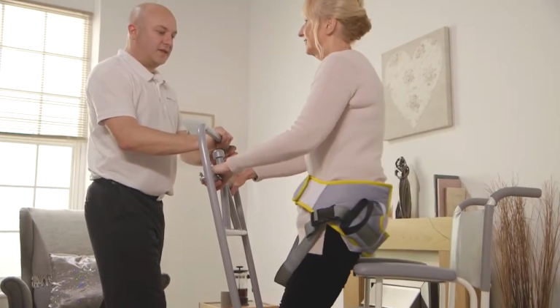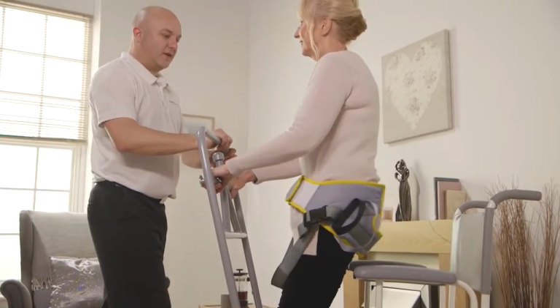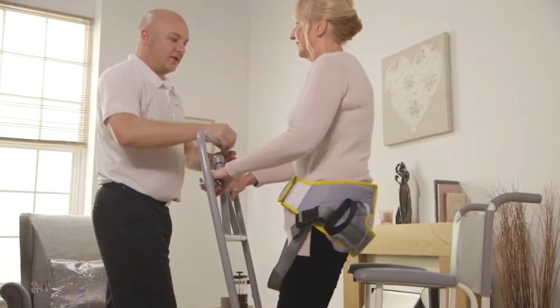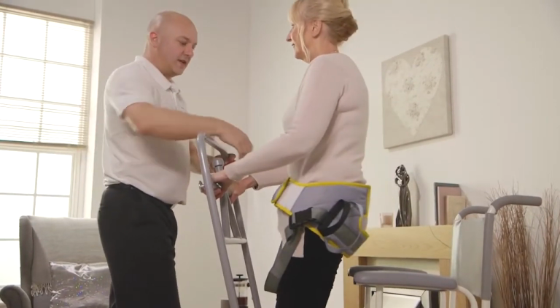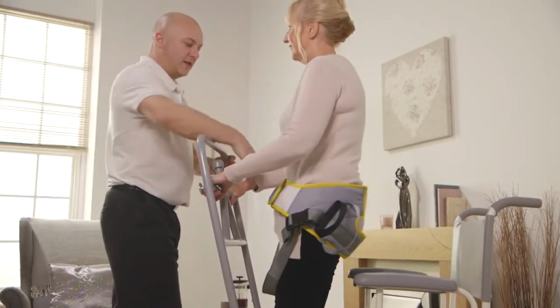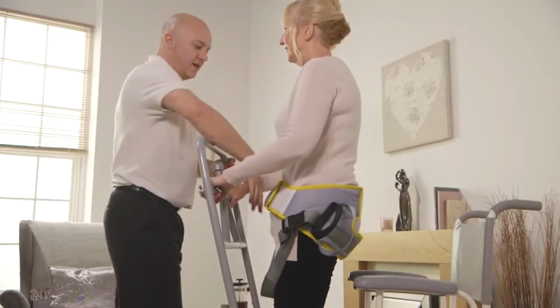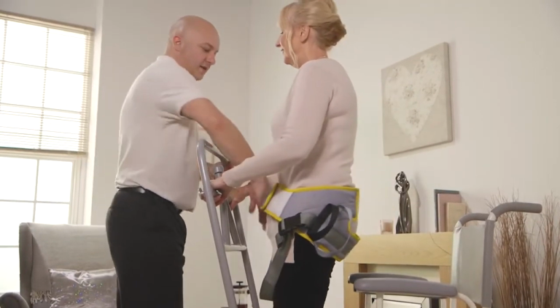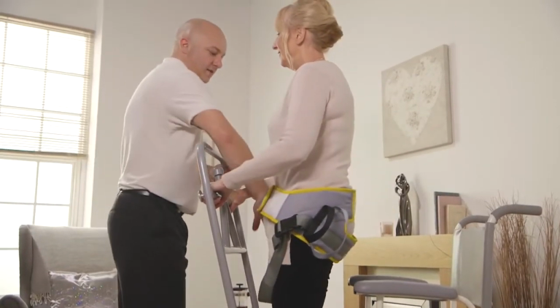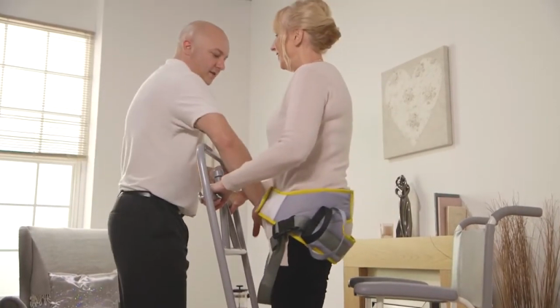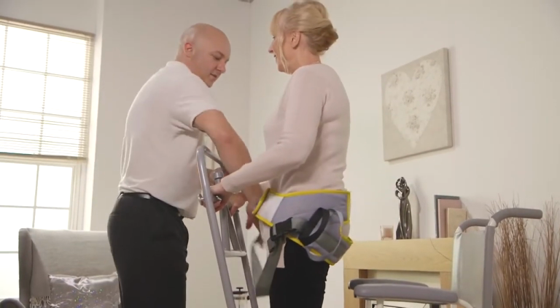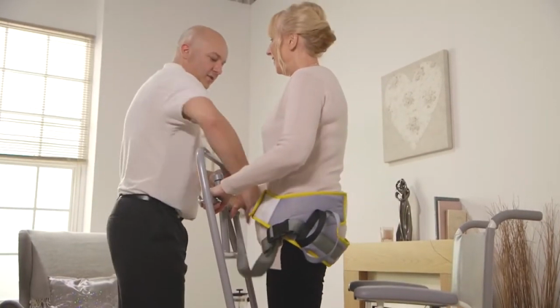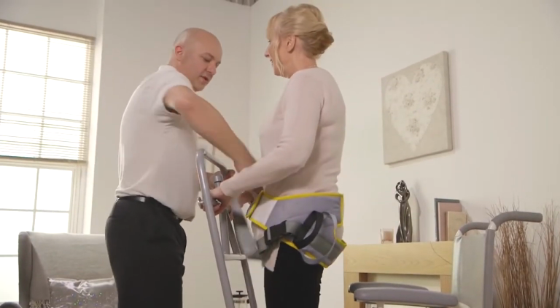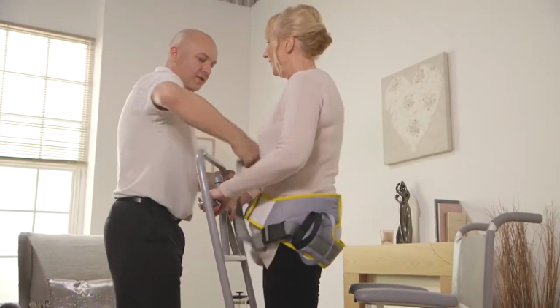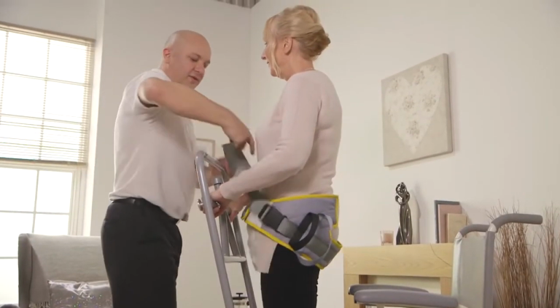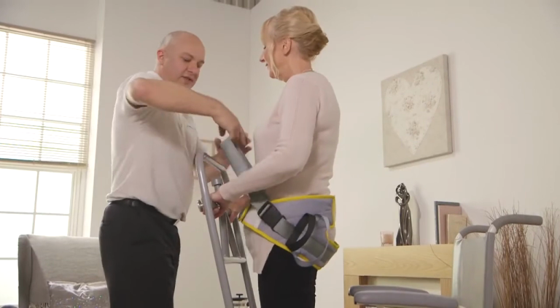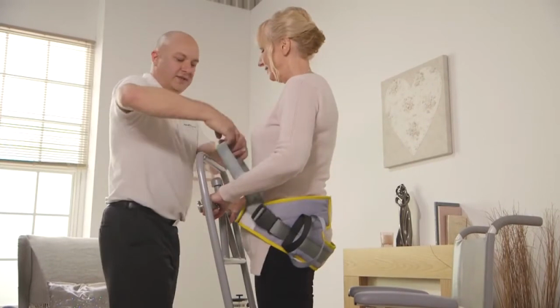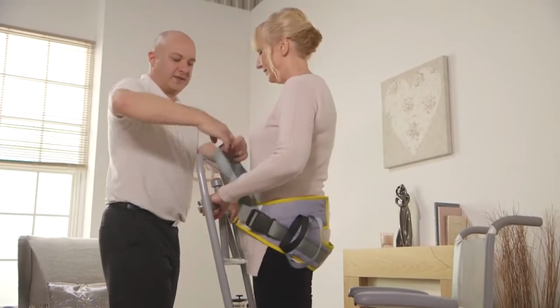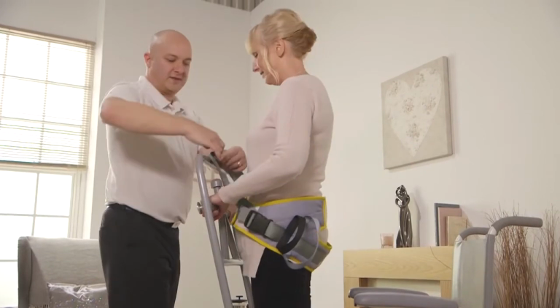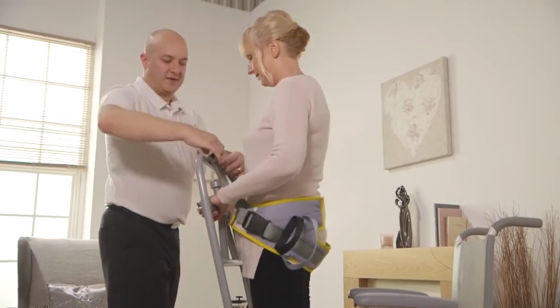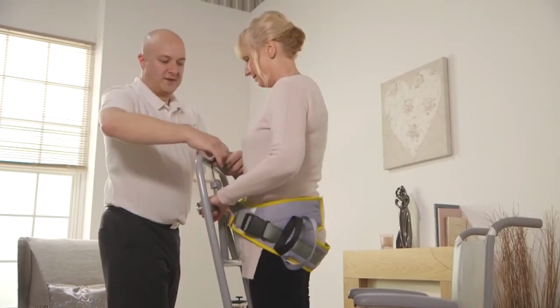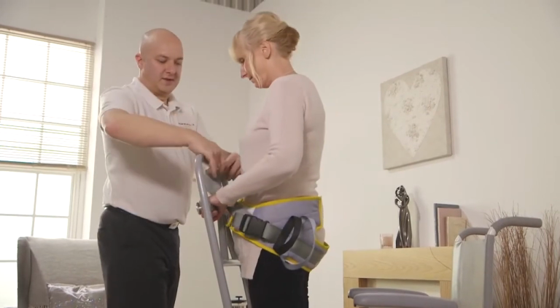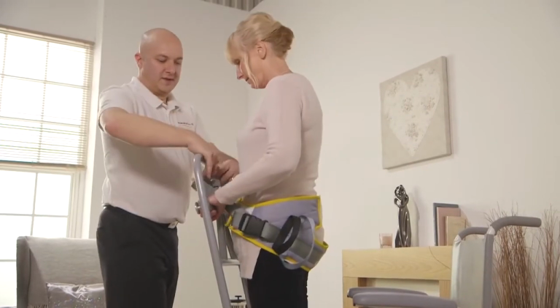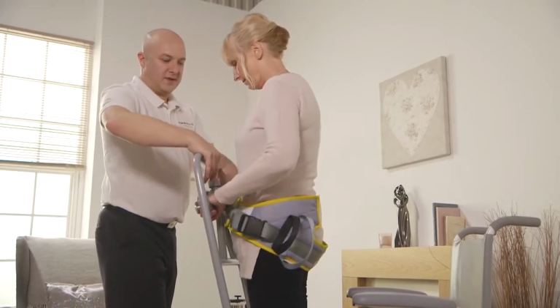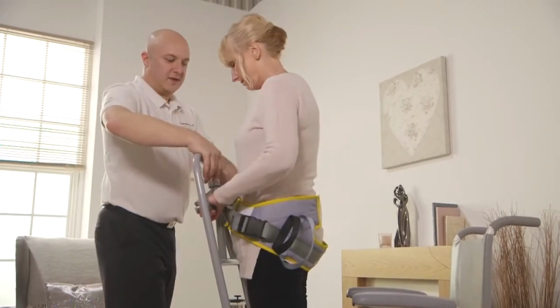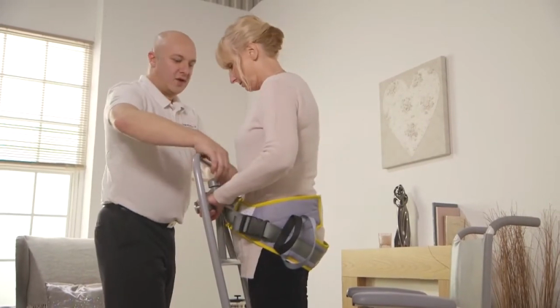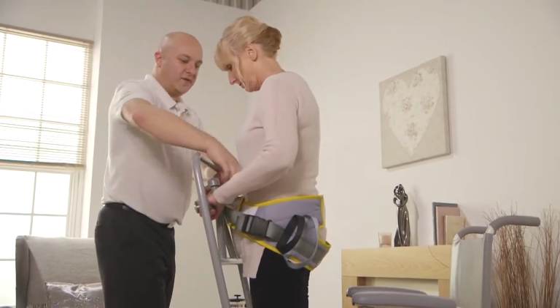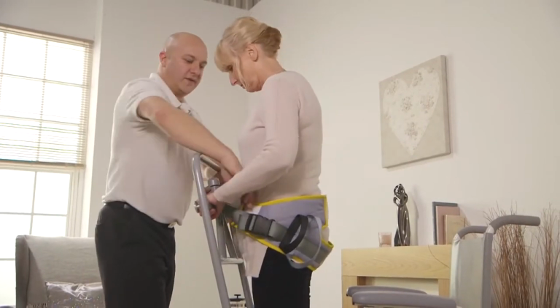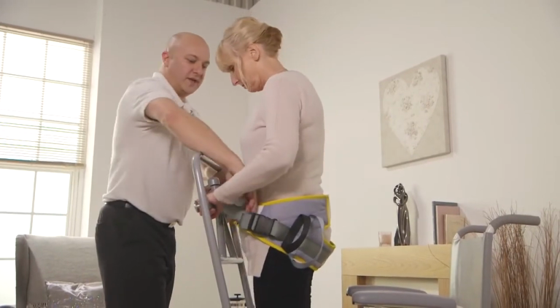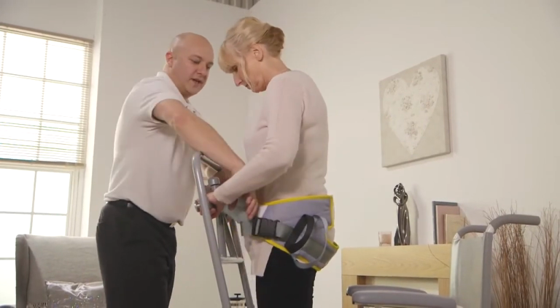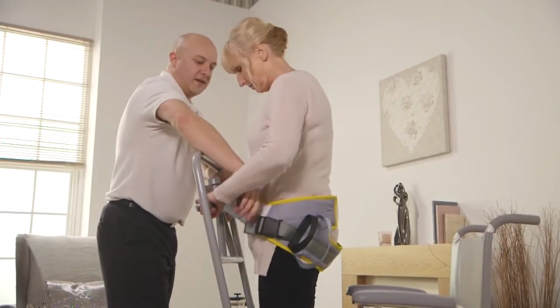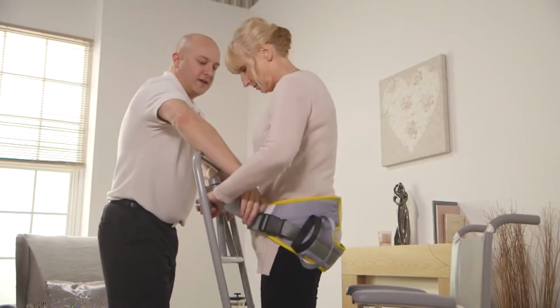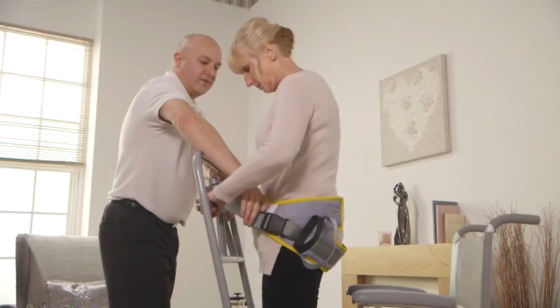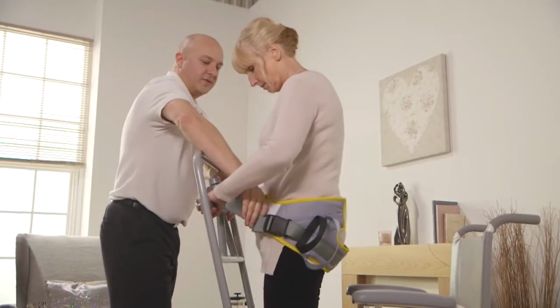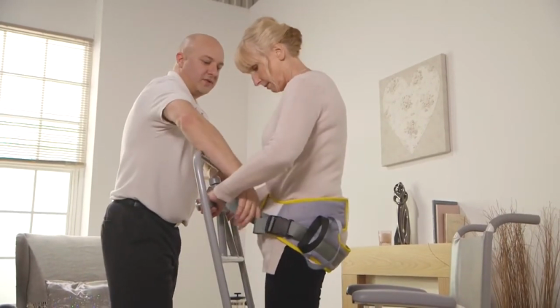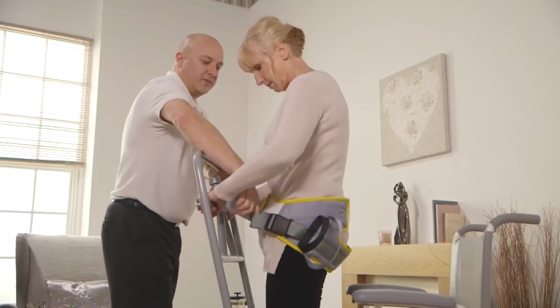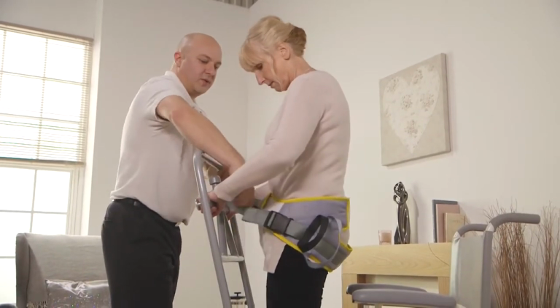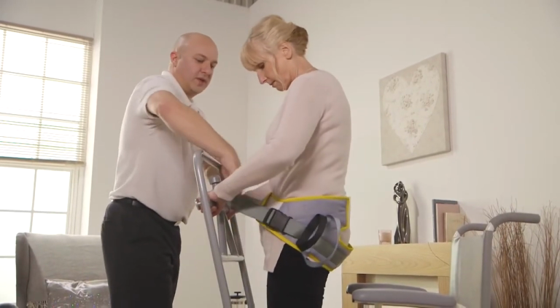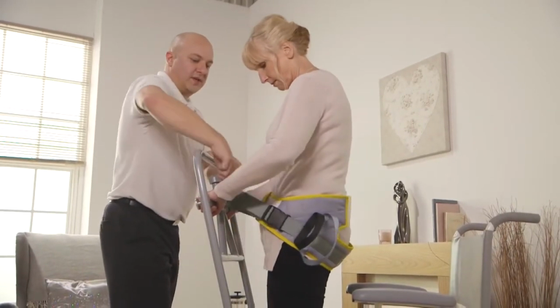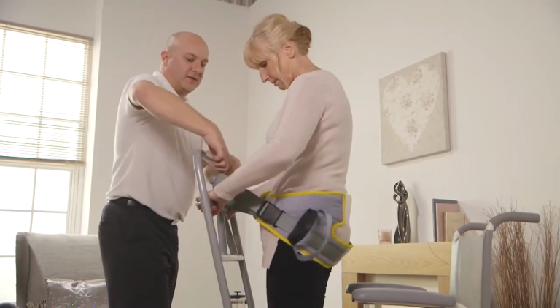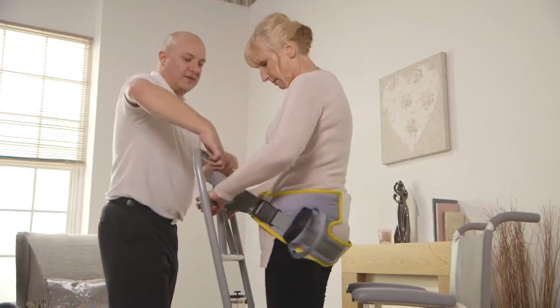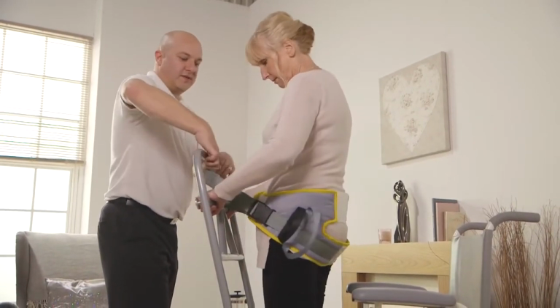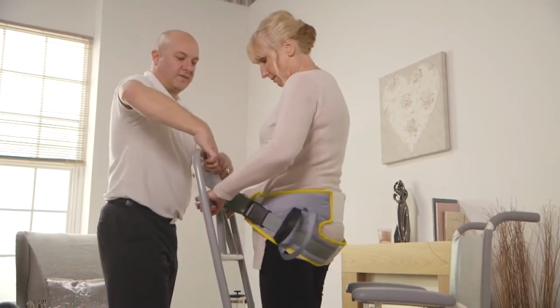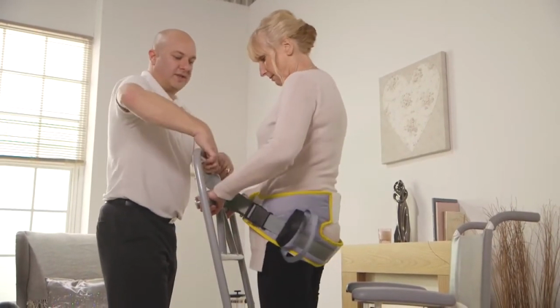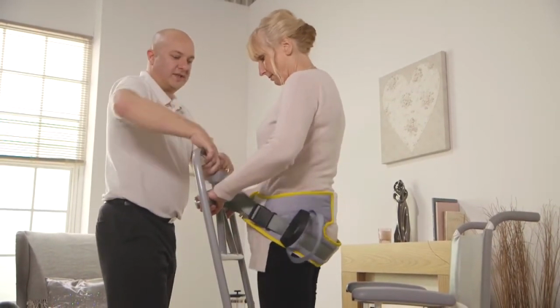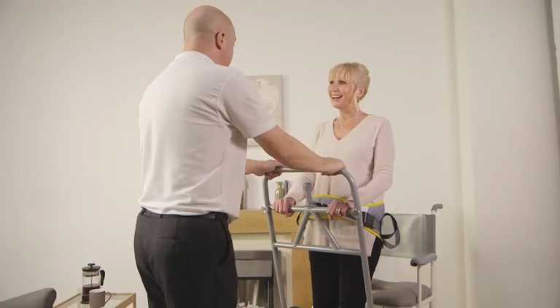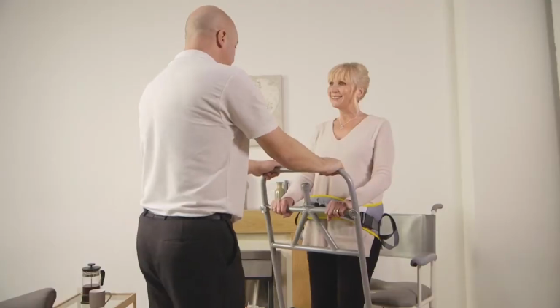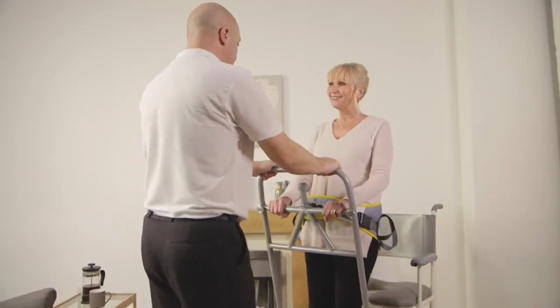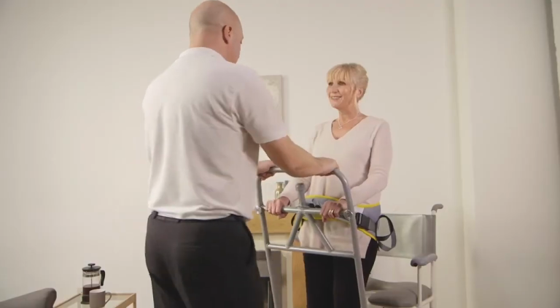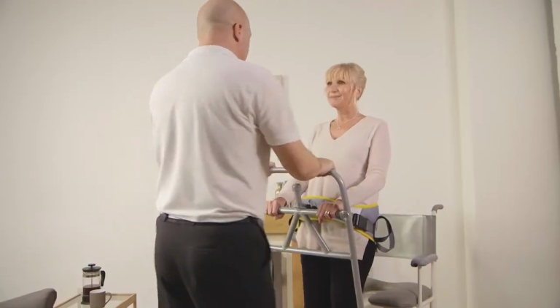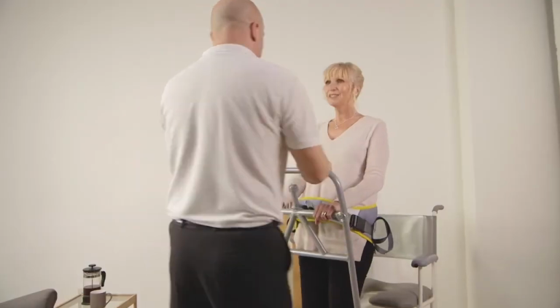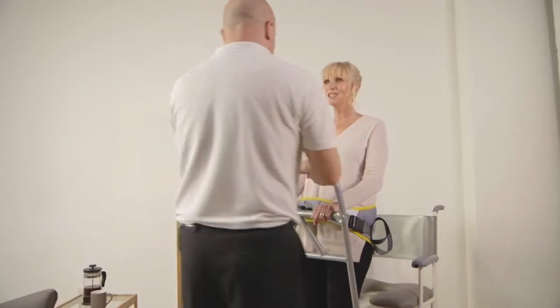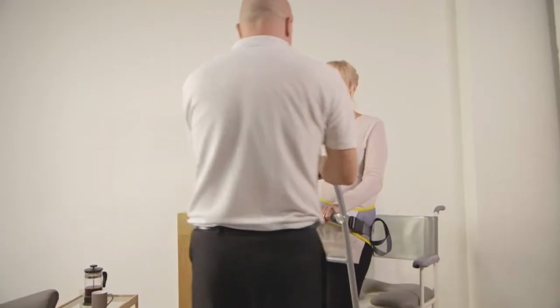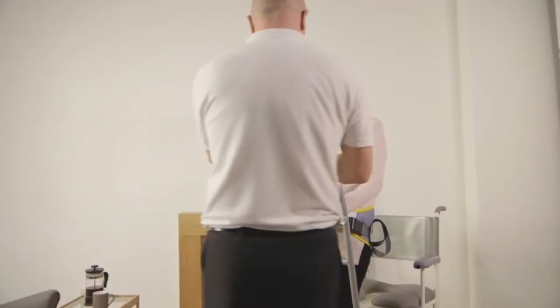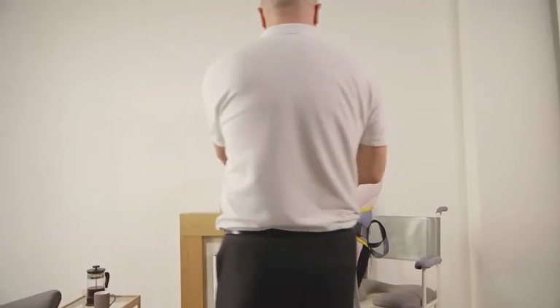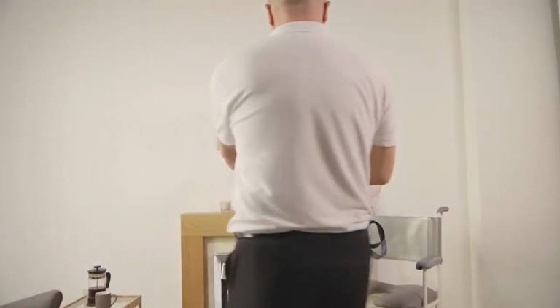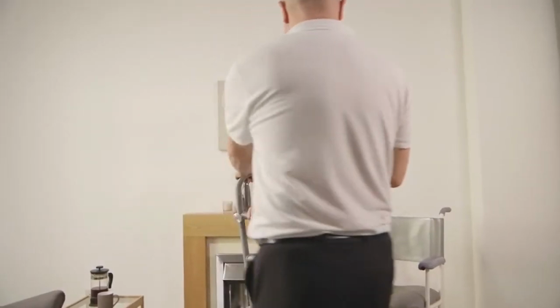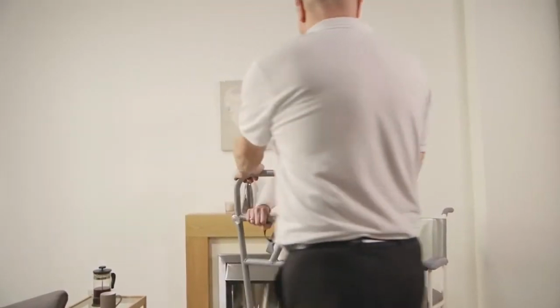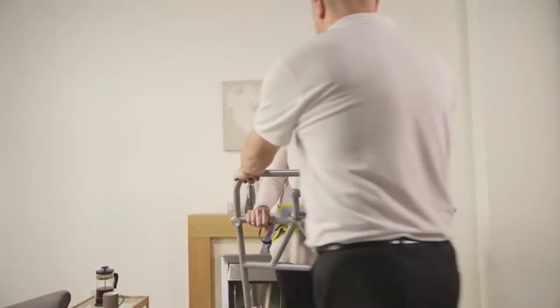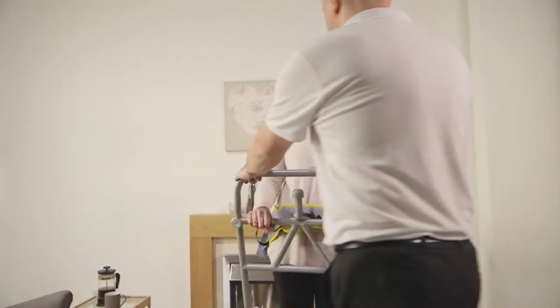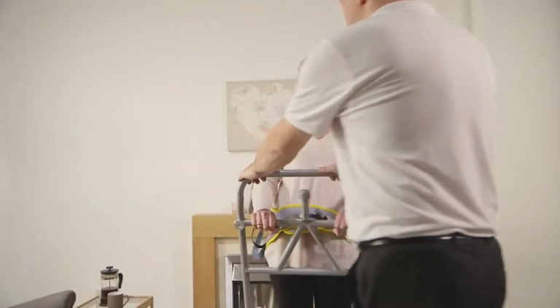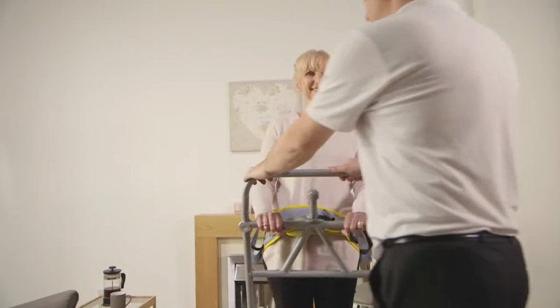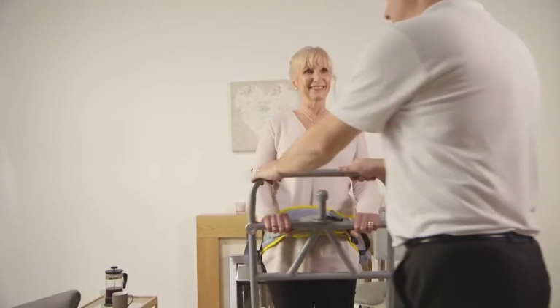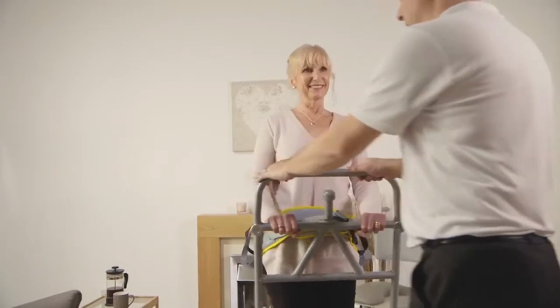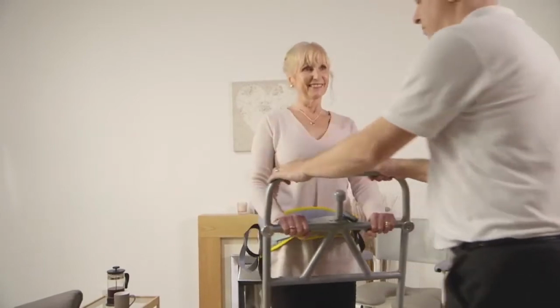The safety belt has been chosen to support the person whilst the Razor is being moved. Thank you.